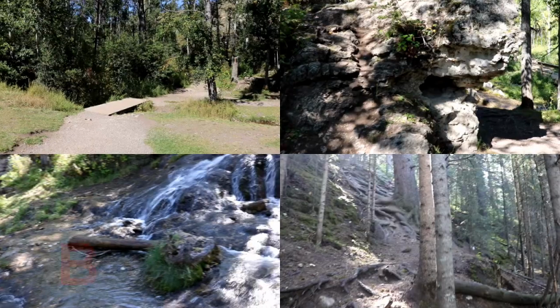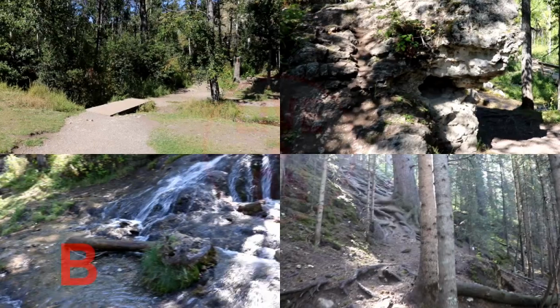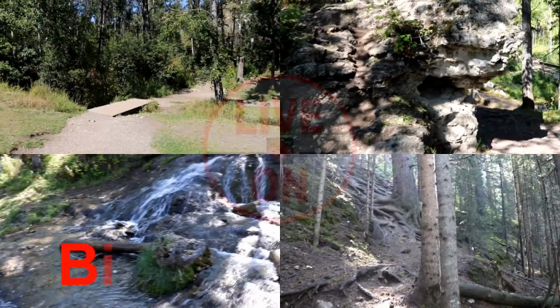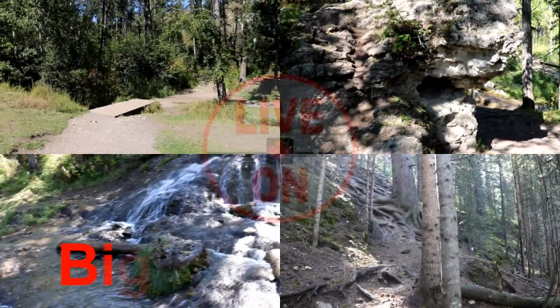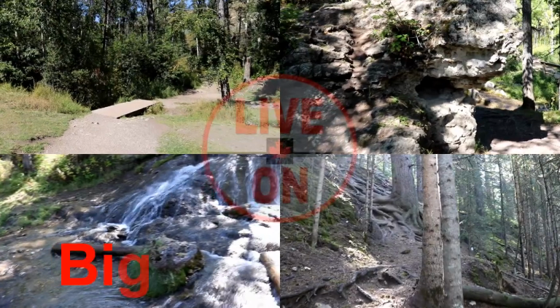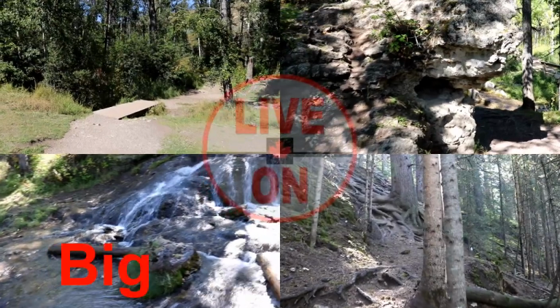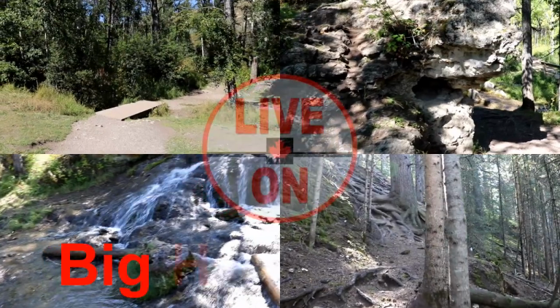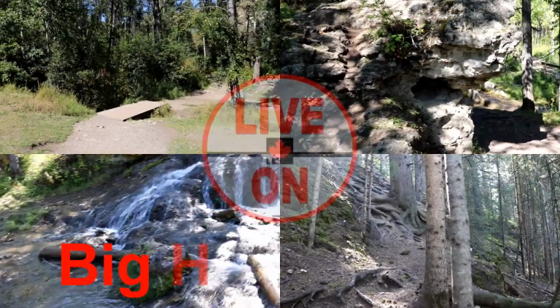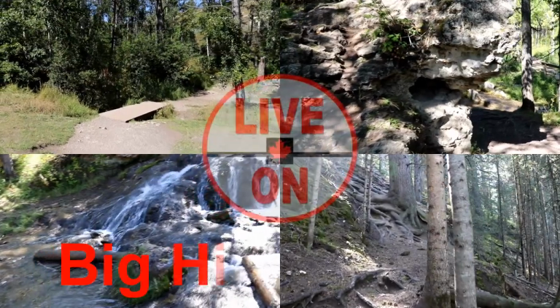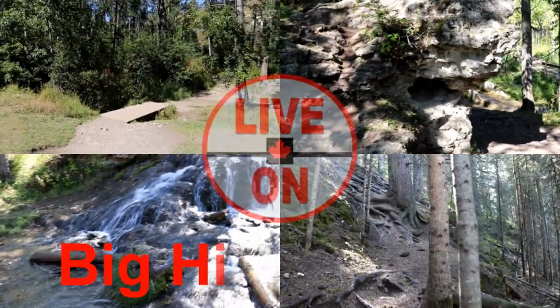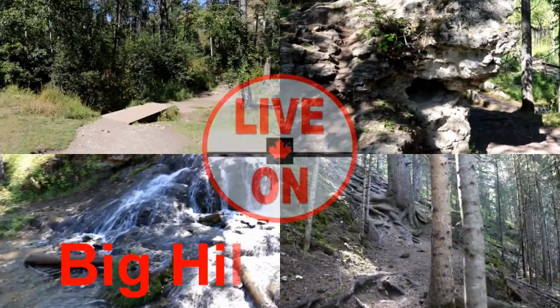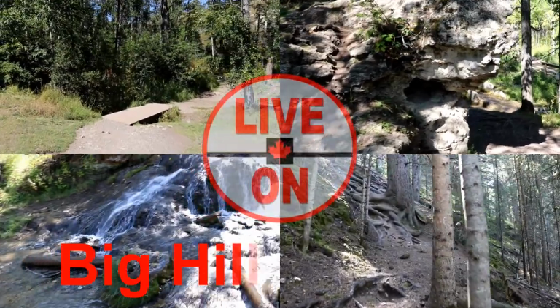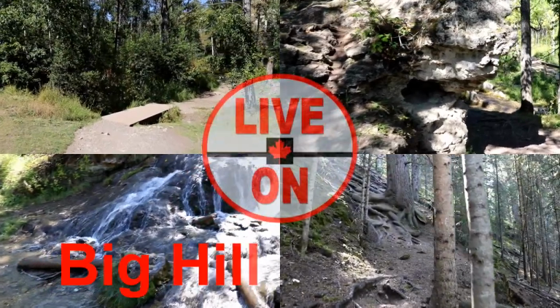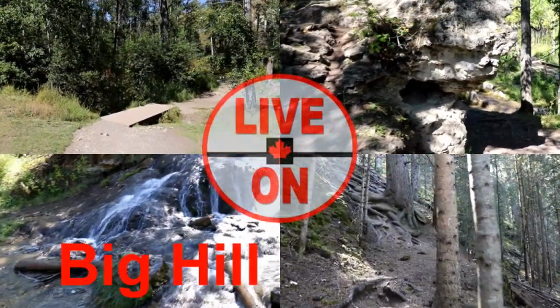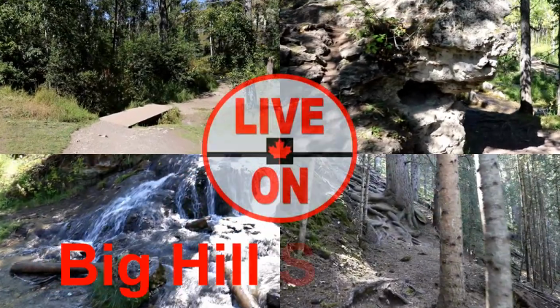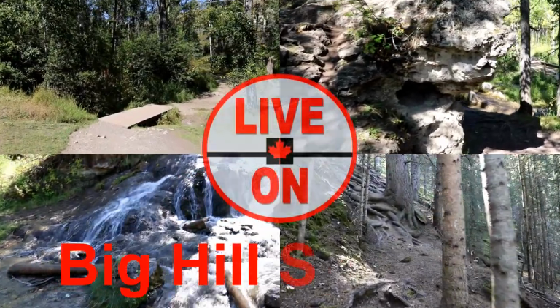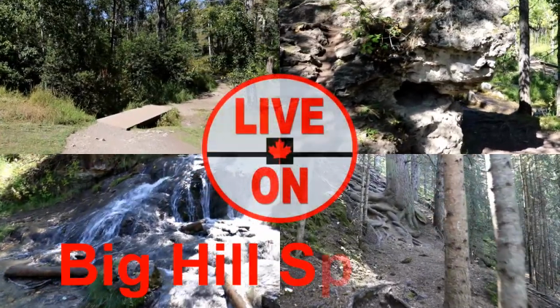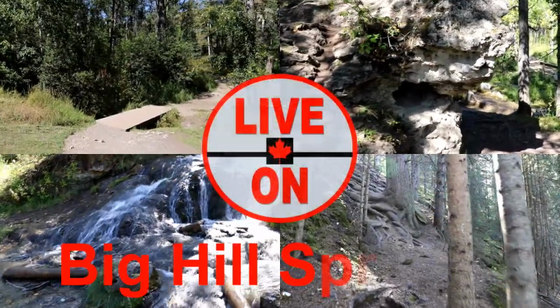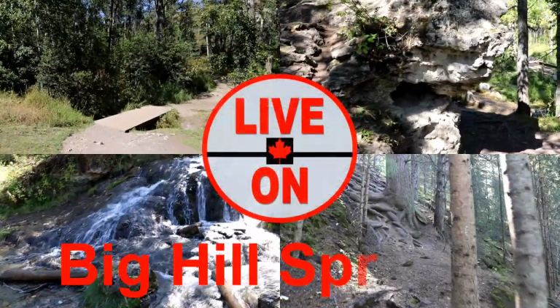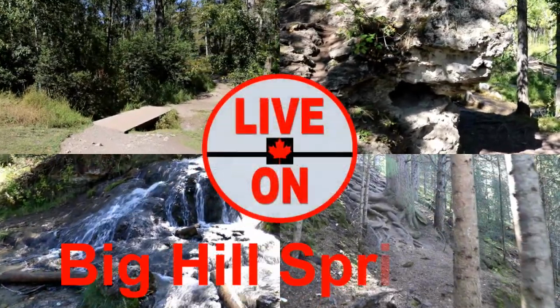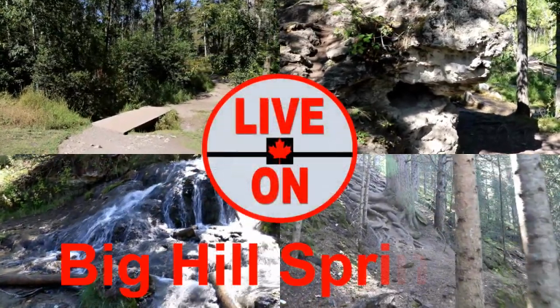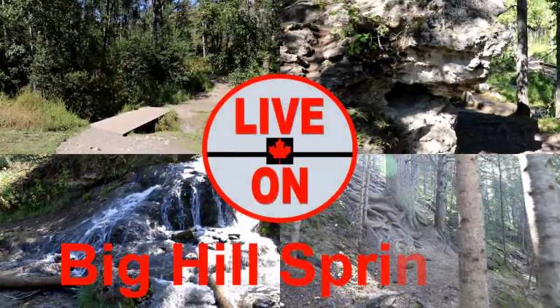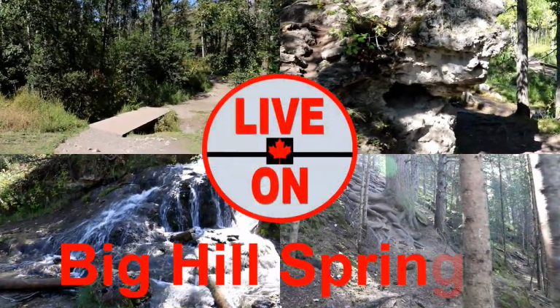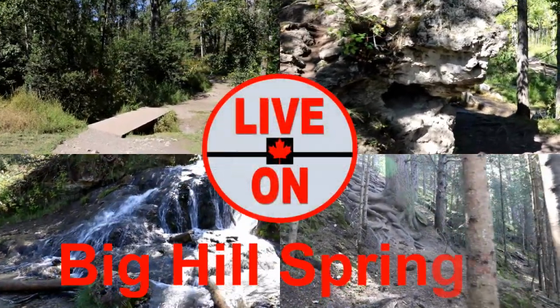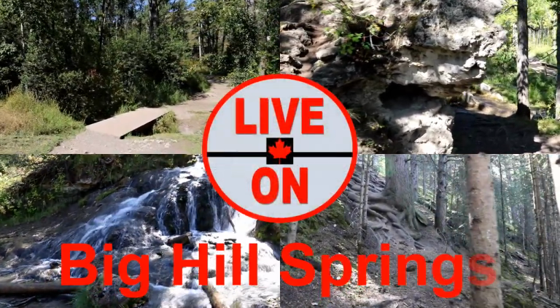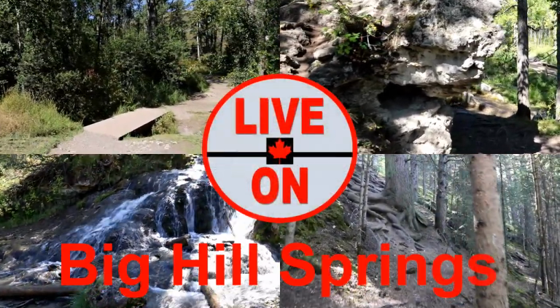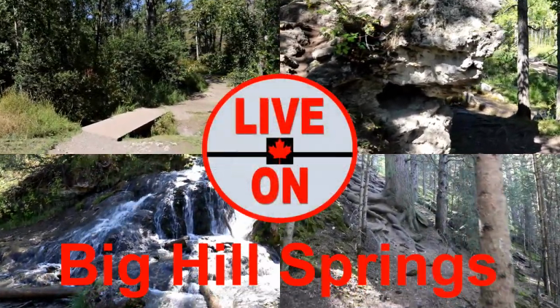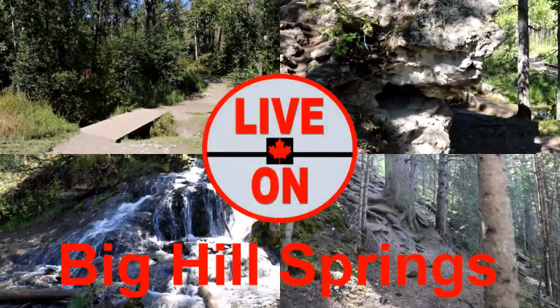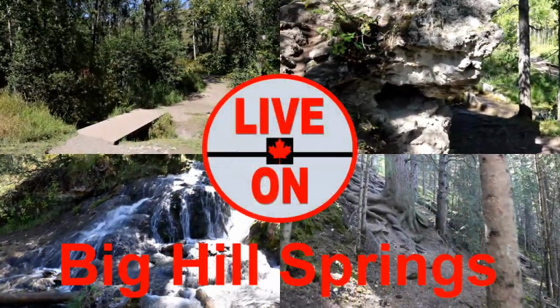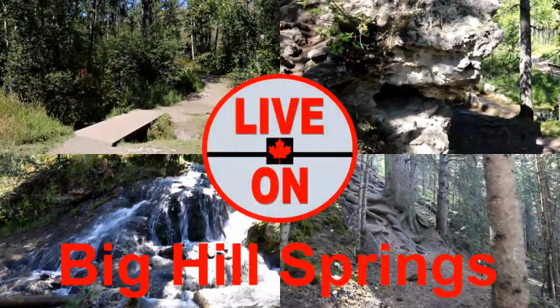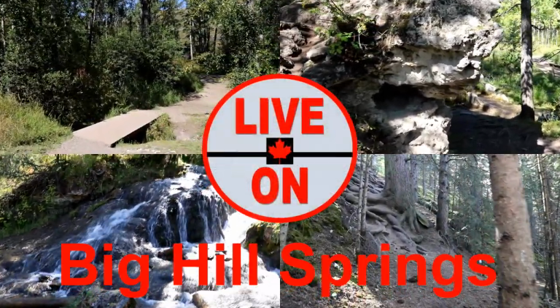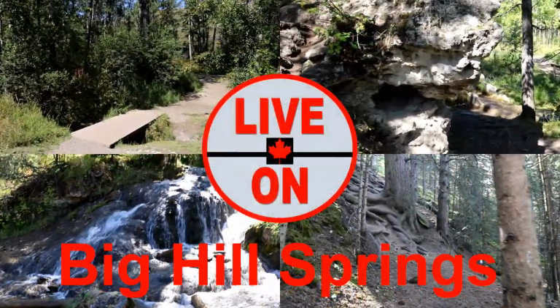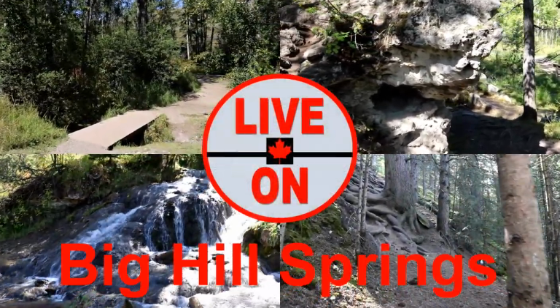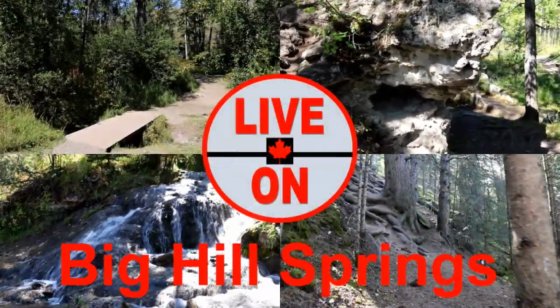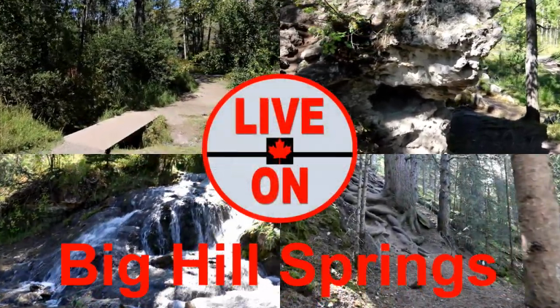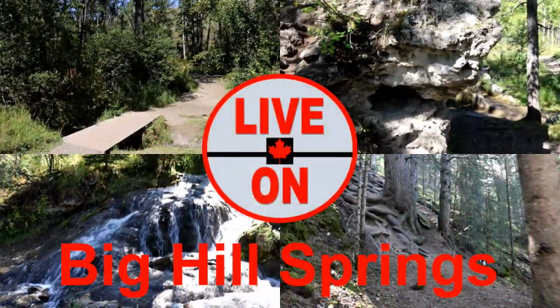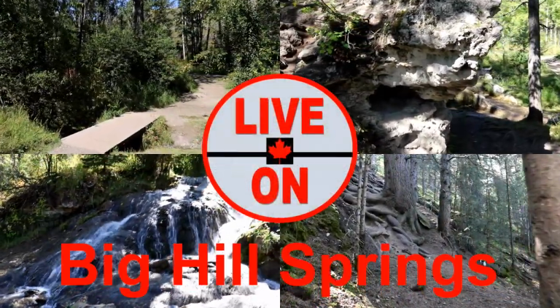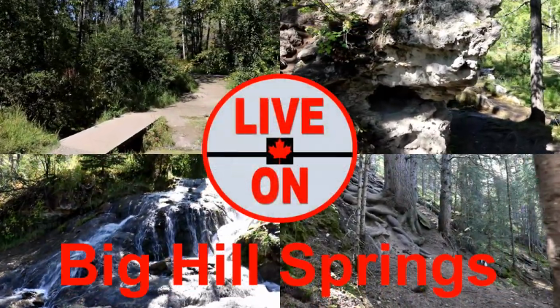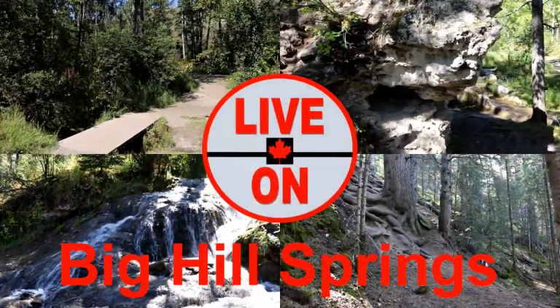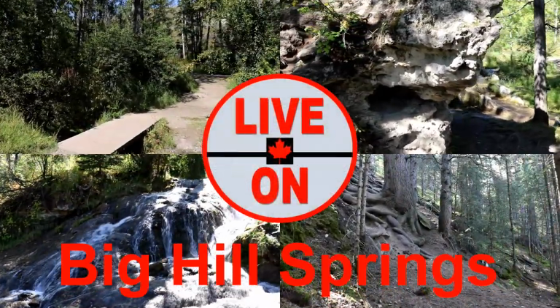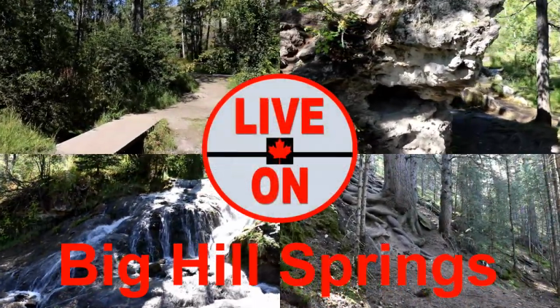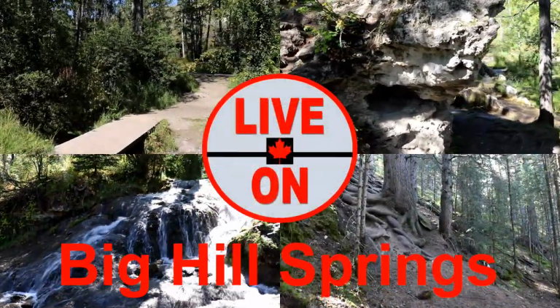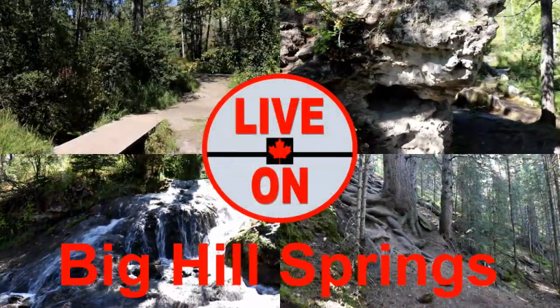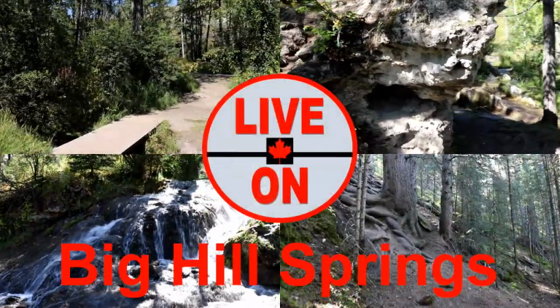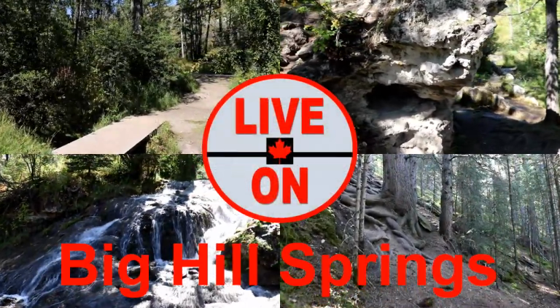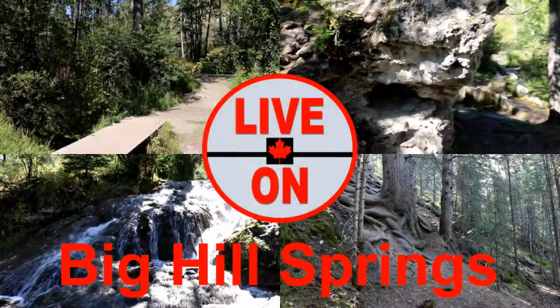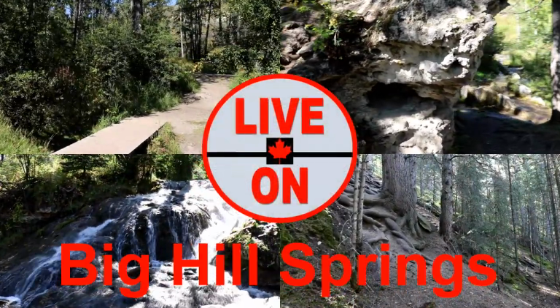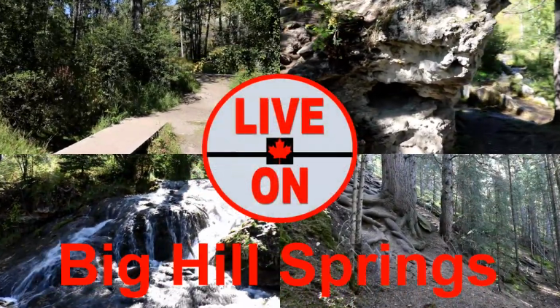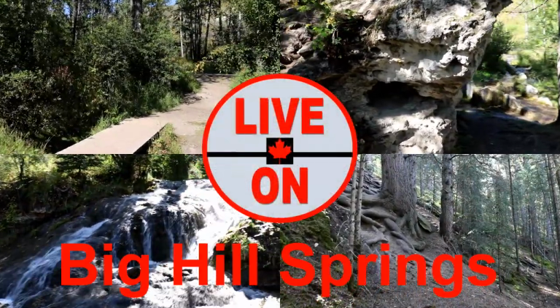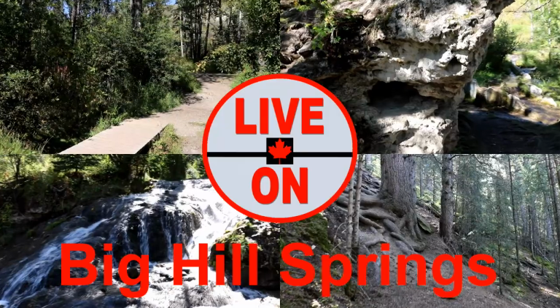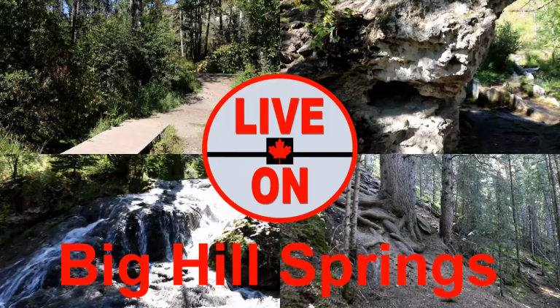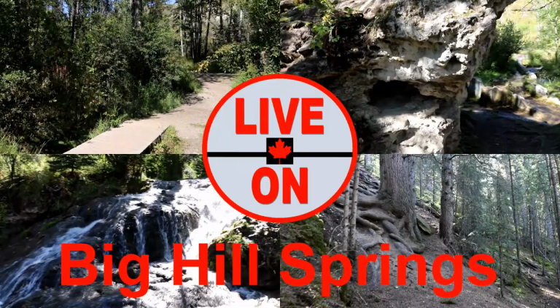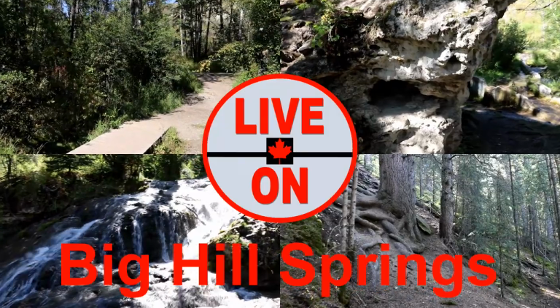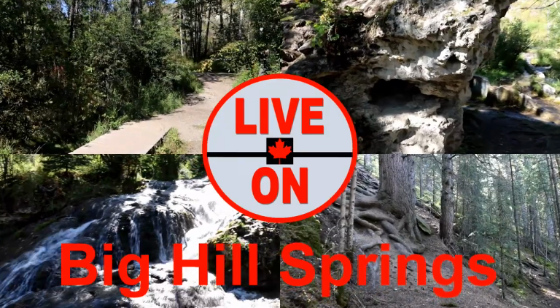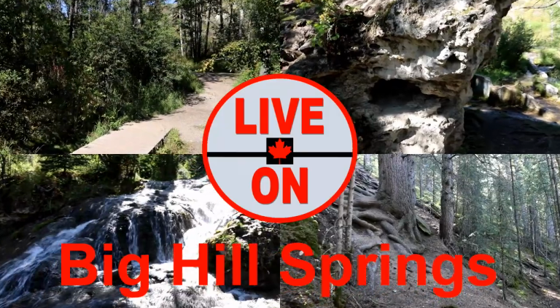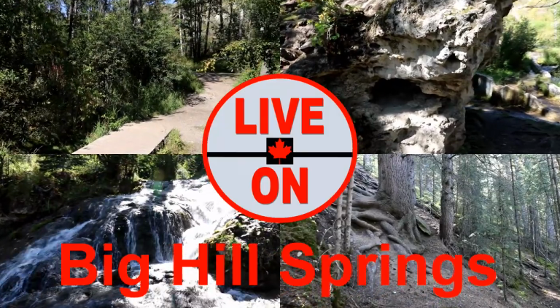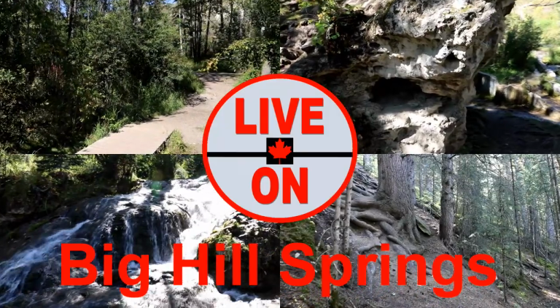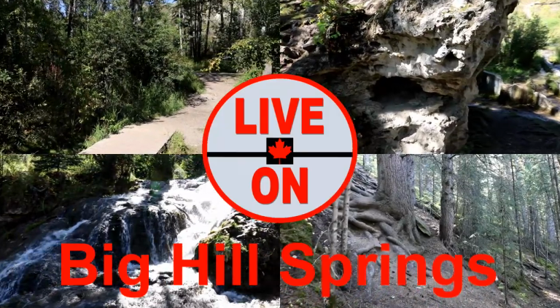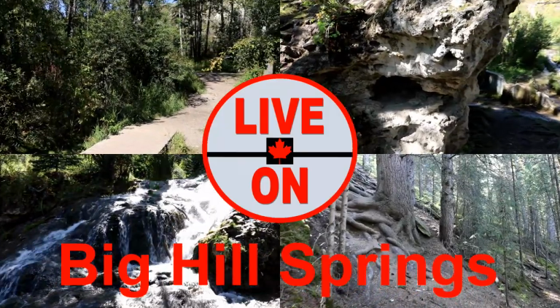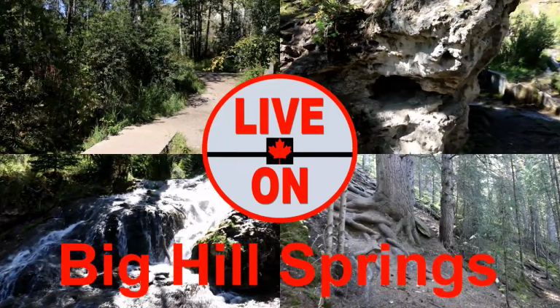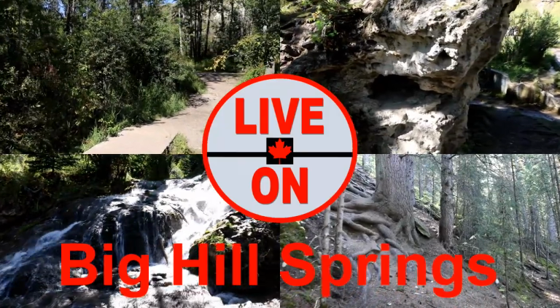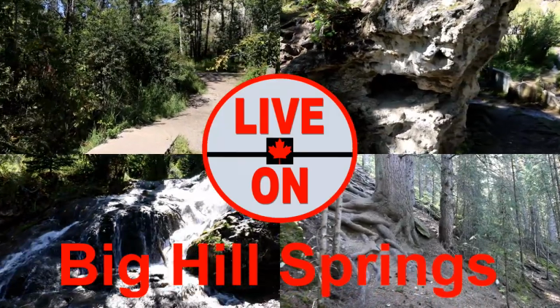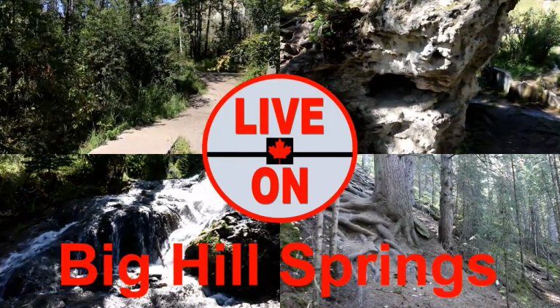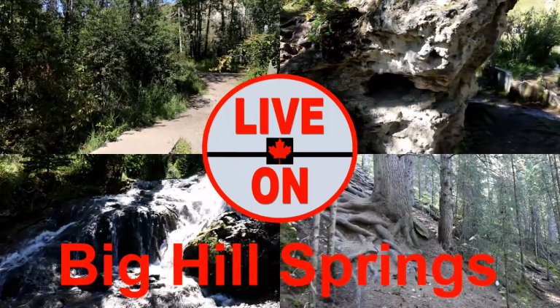Welcome to my channel Live On. My name is Kerry and I create videos showcasing the beauty and diversity that Alberta has to offer.